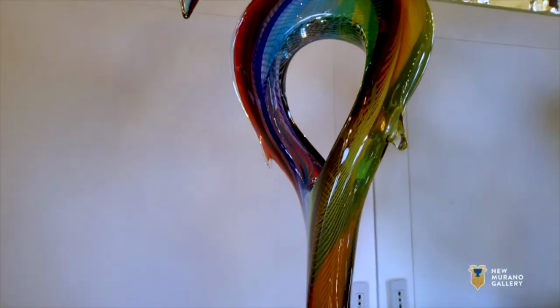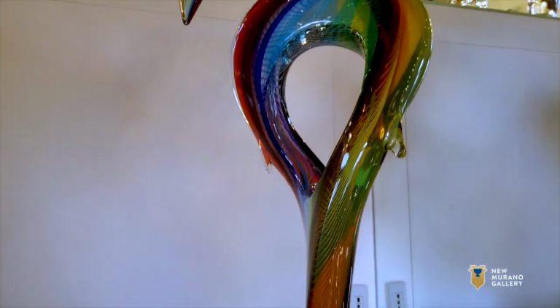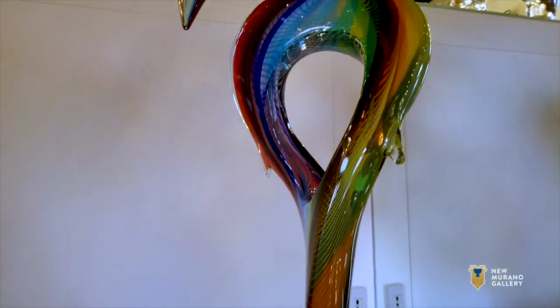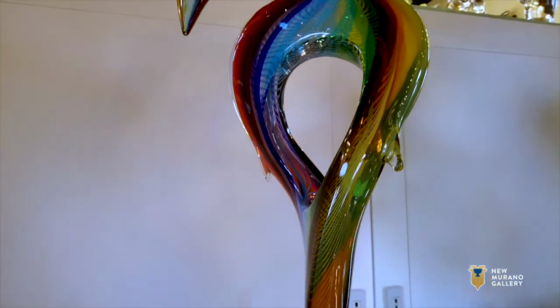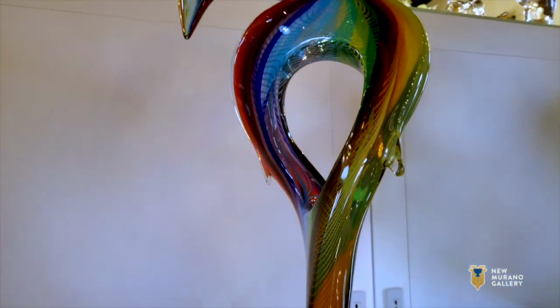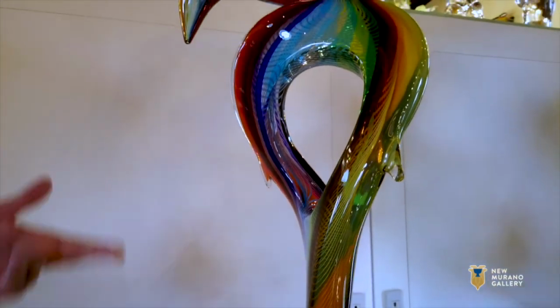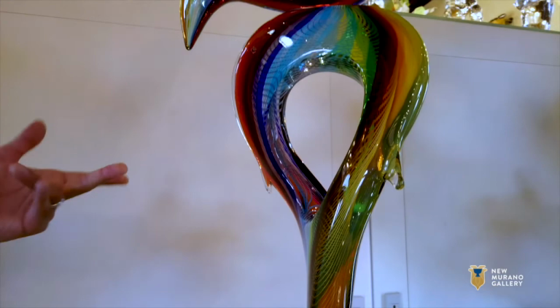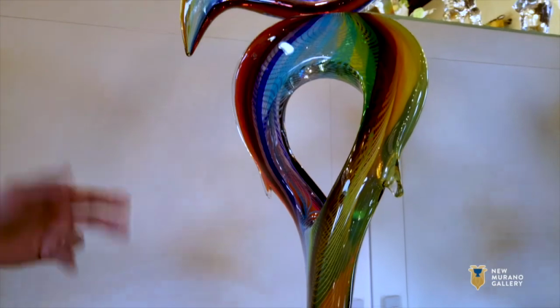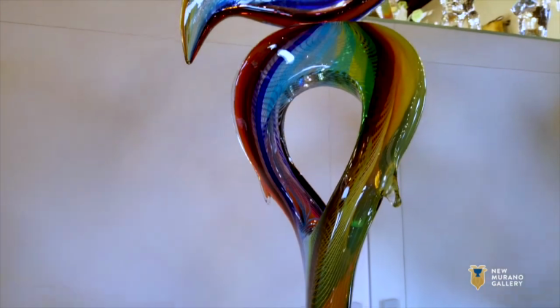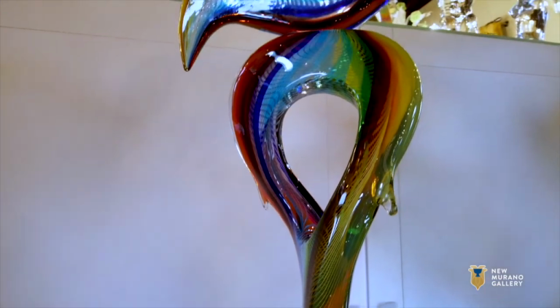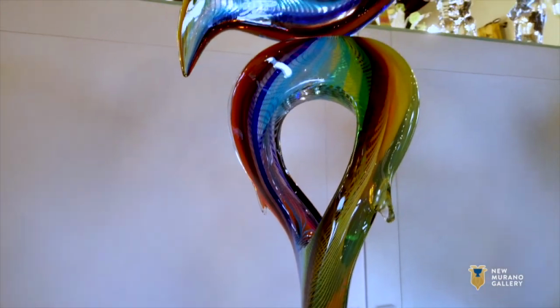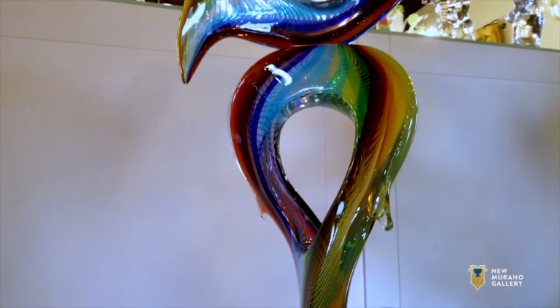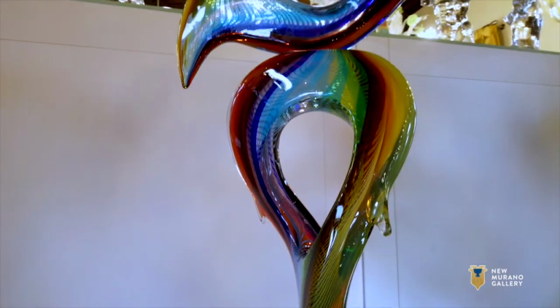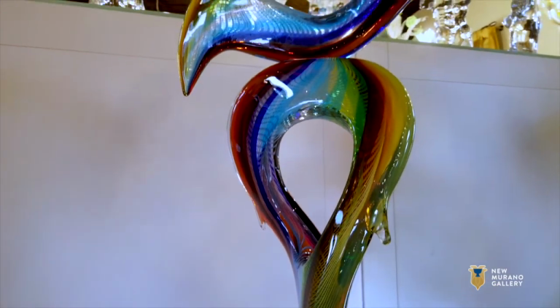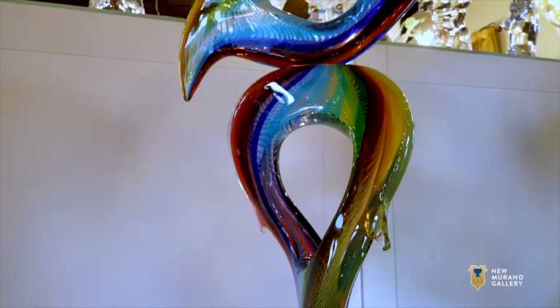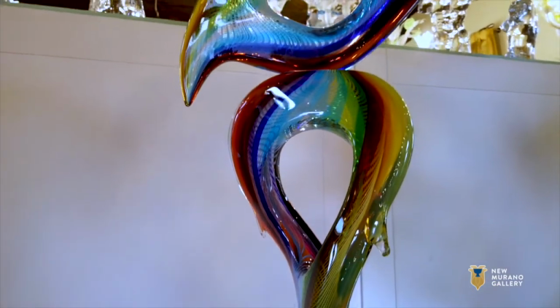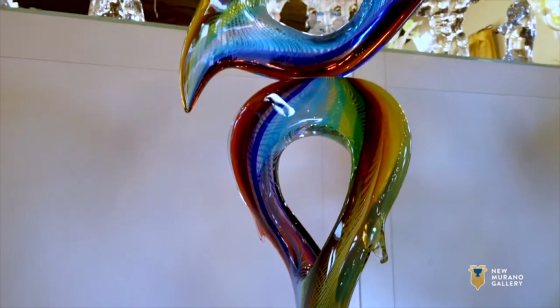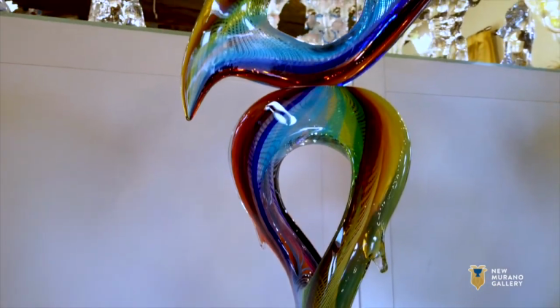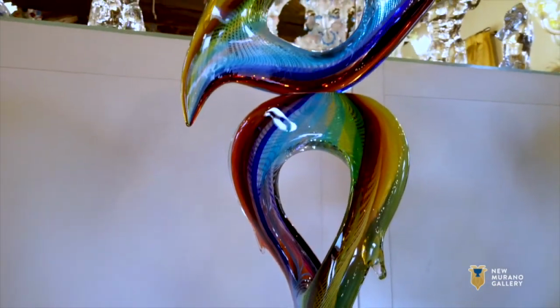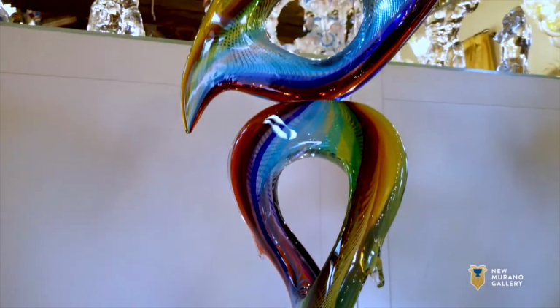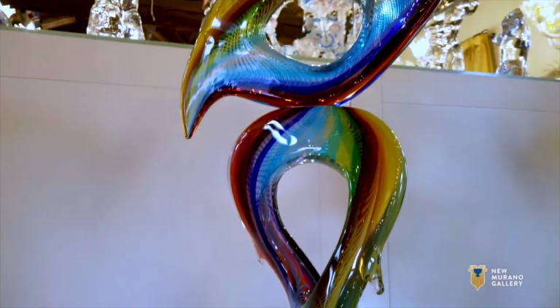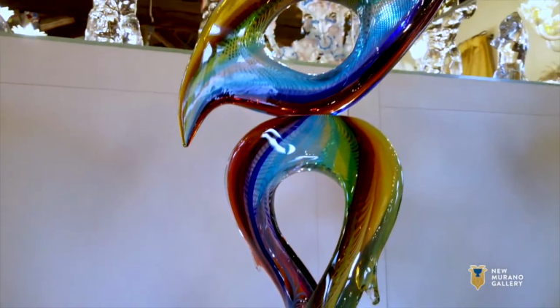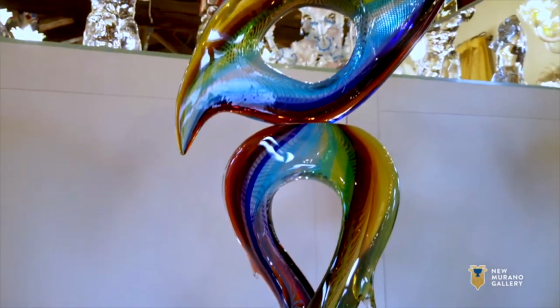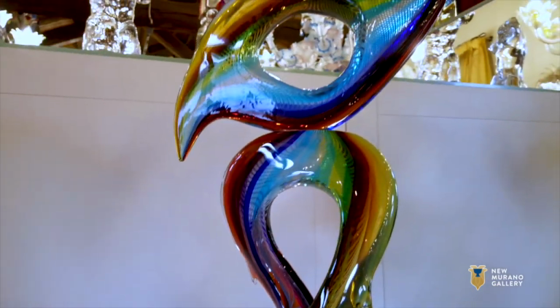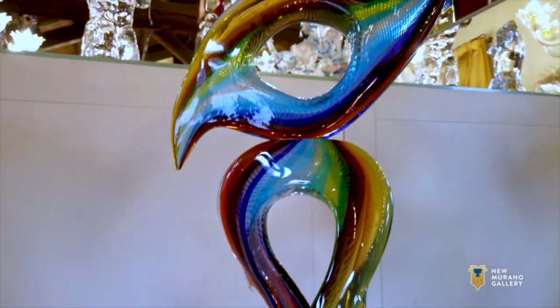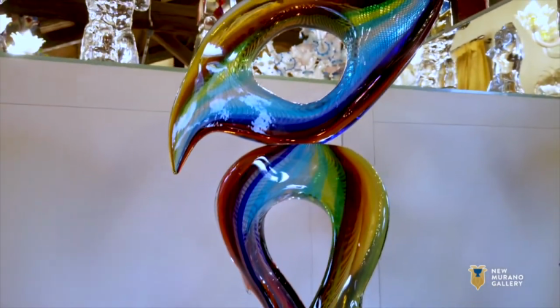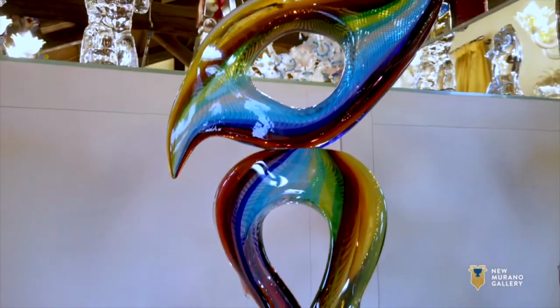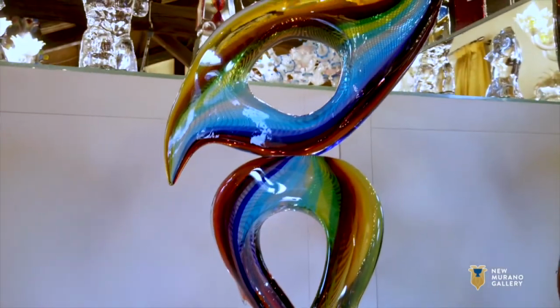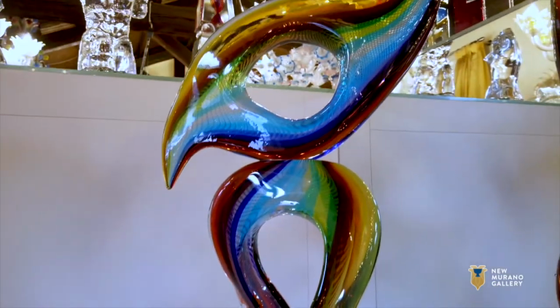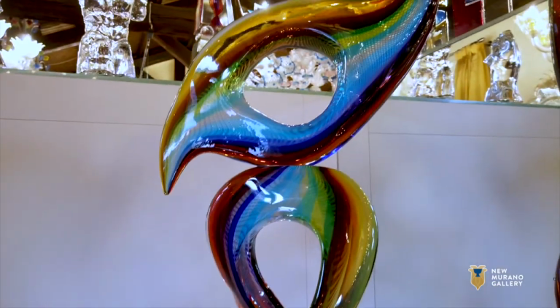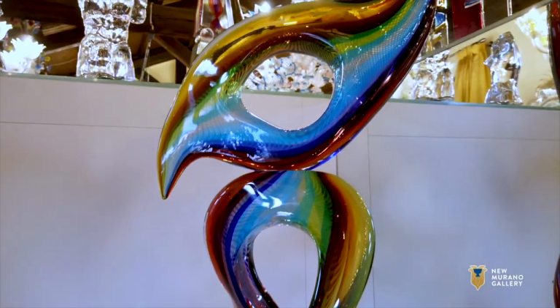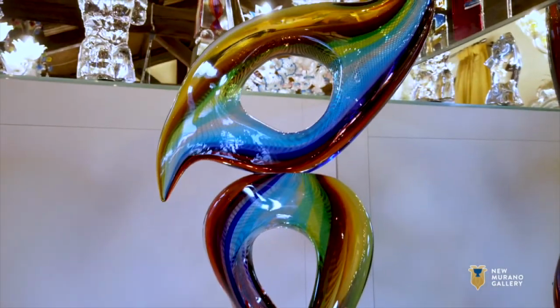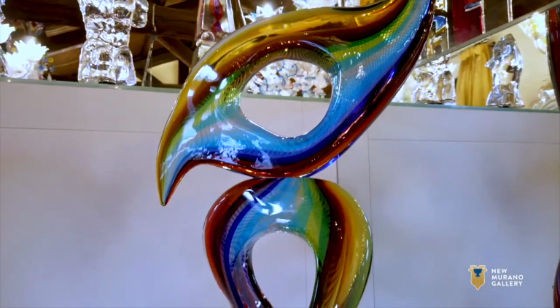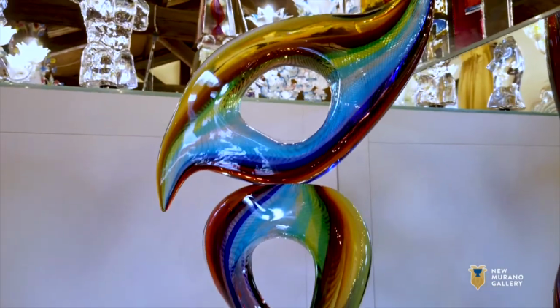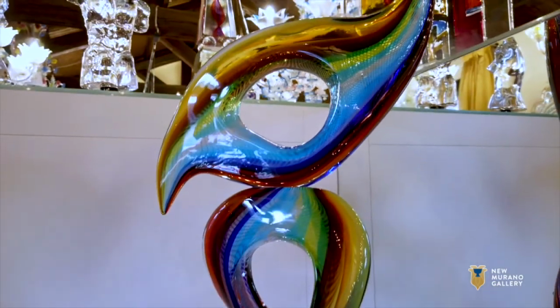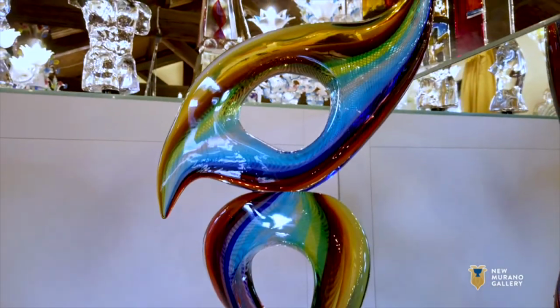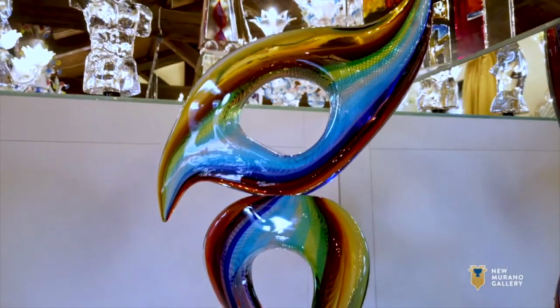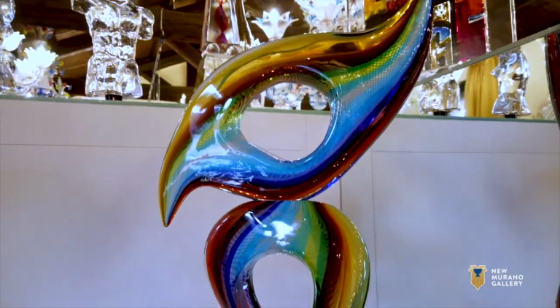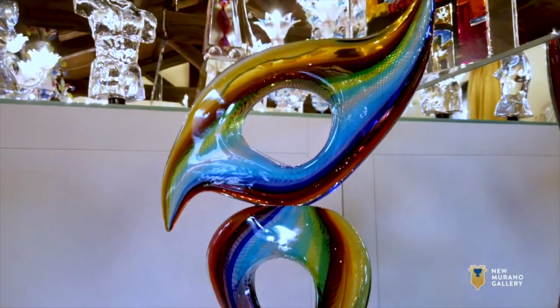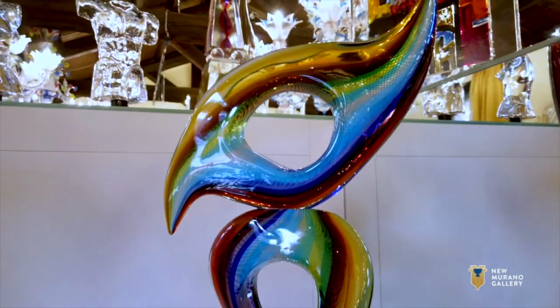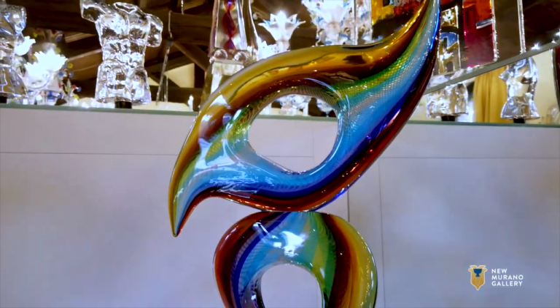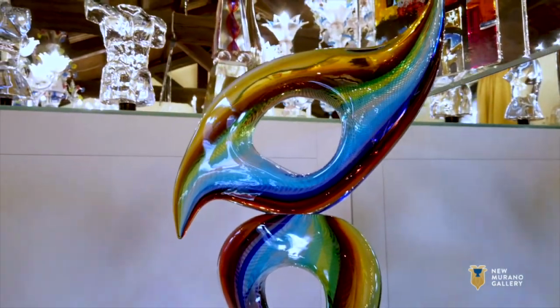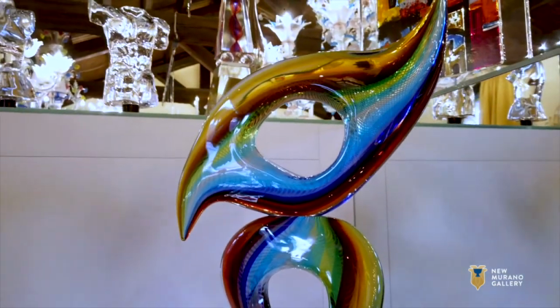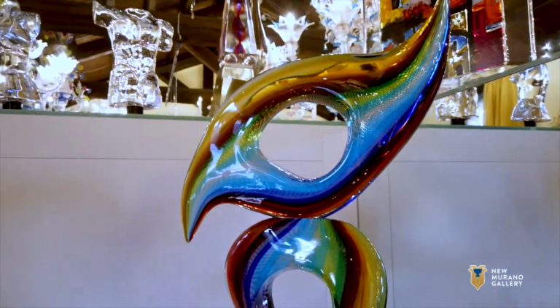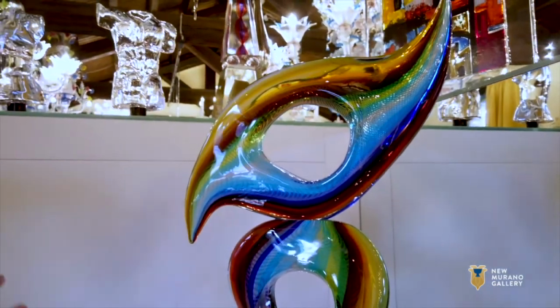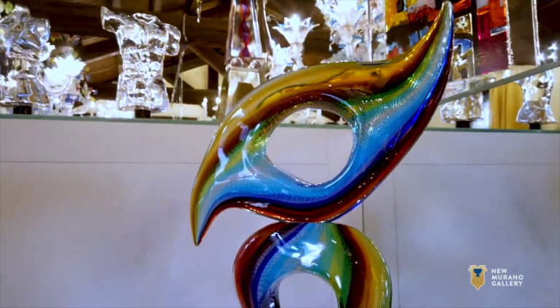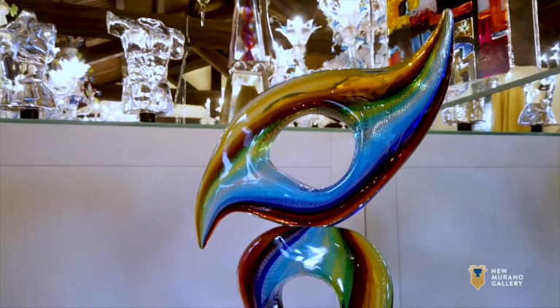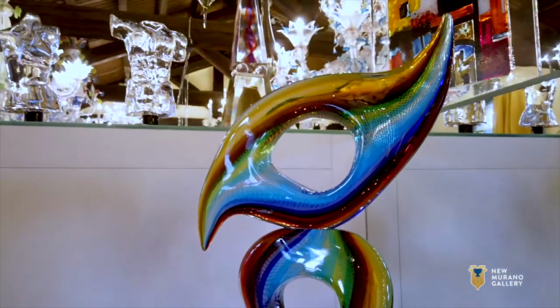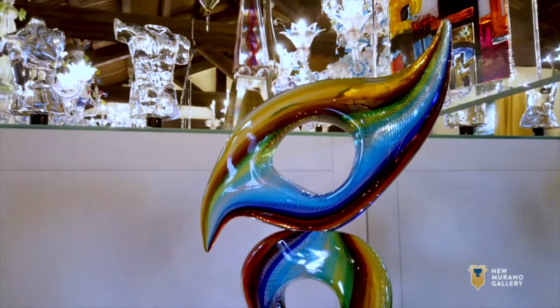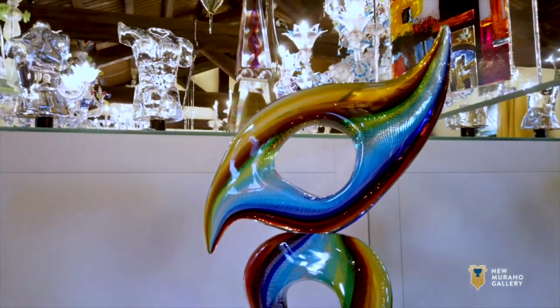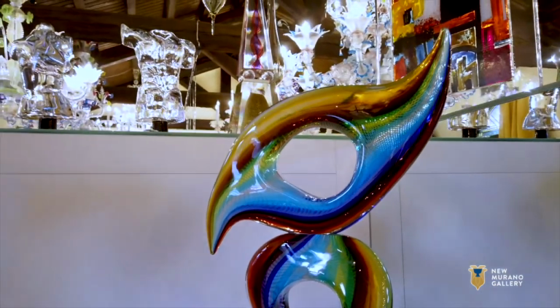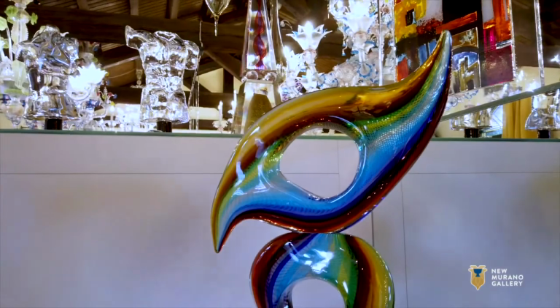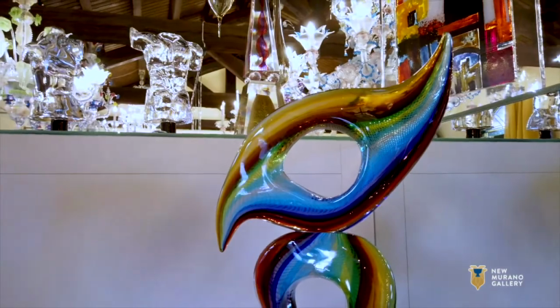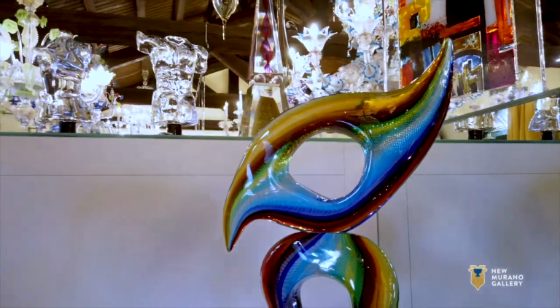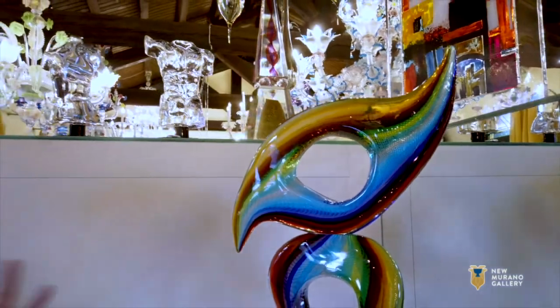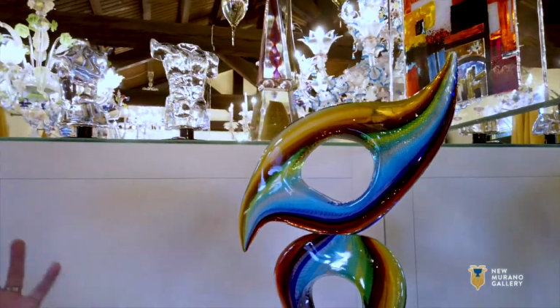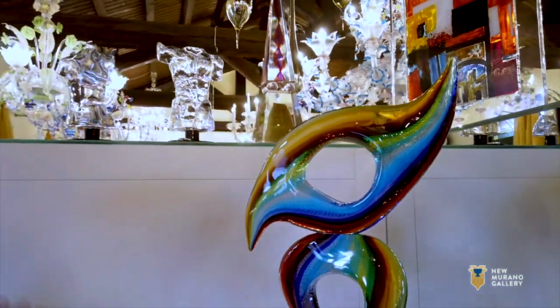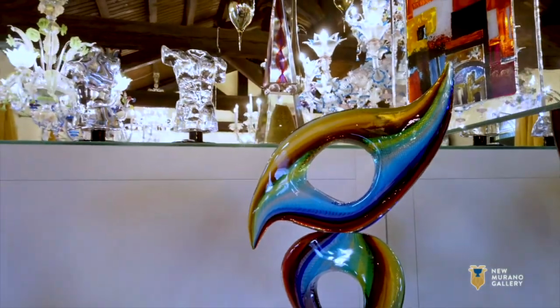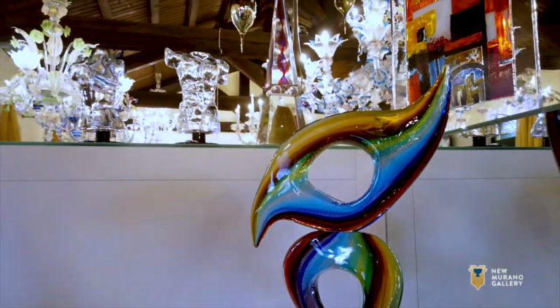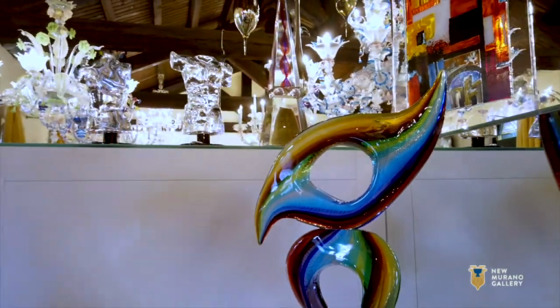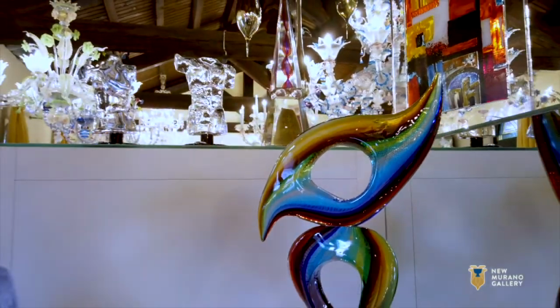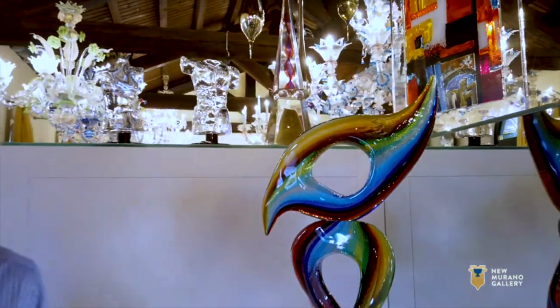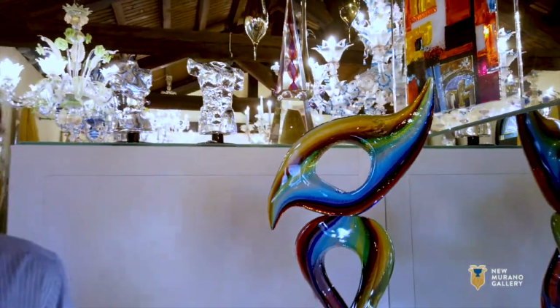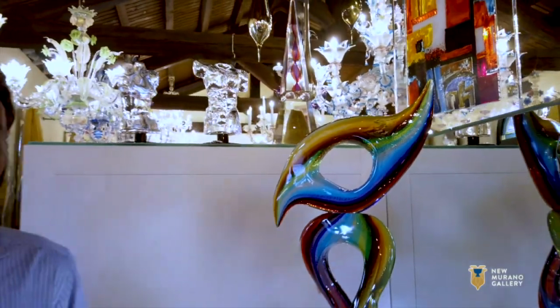I think that the piece is stunning and it speaks for itself — a modern version, a modern look.